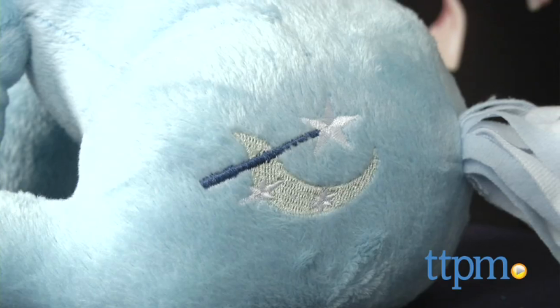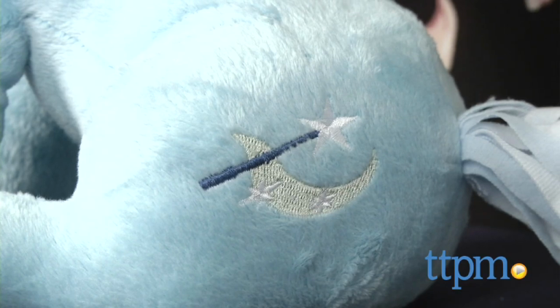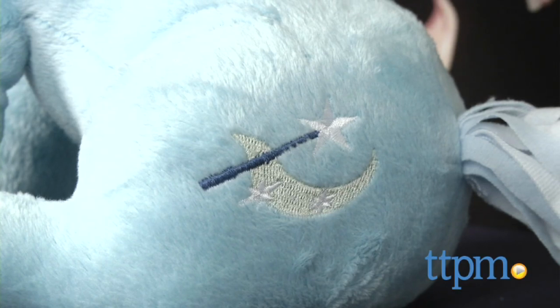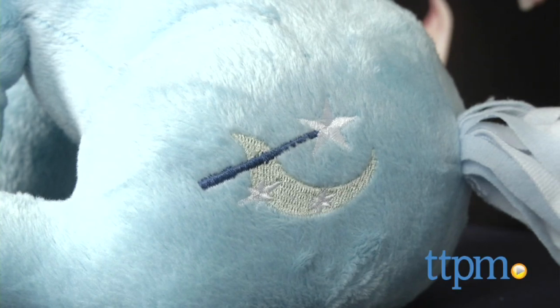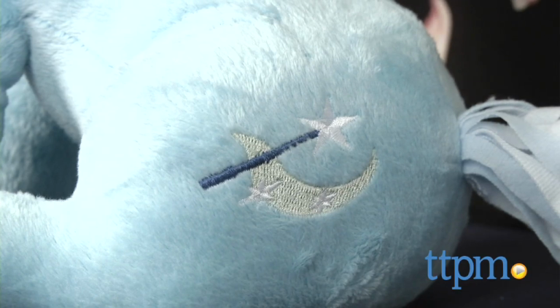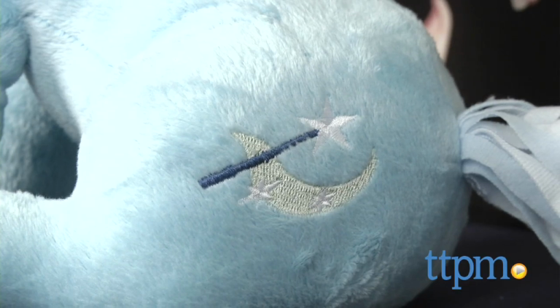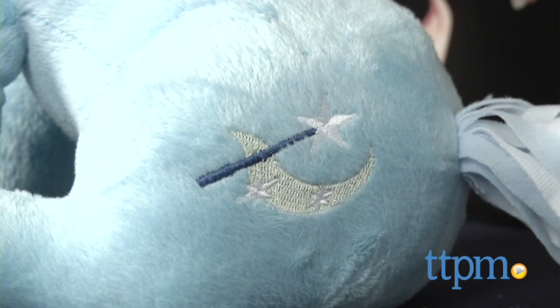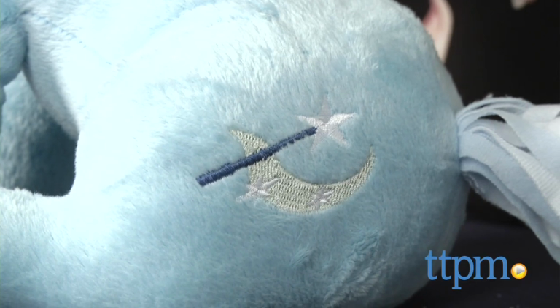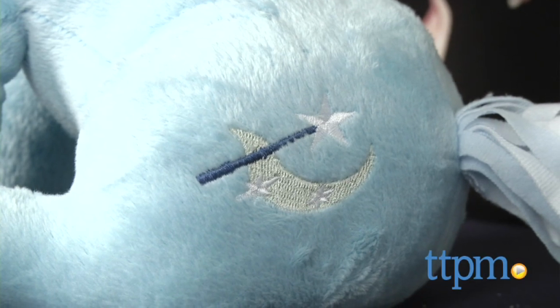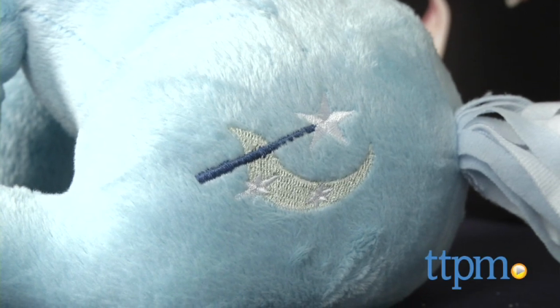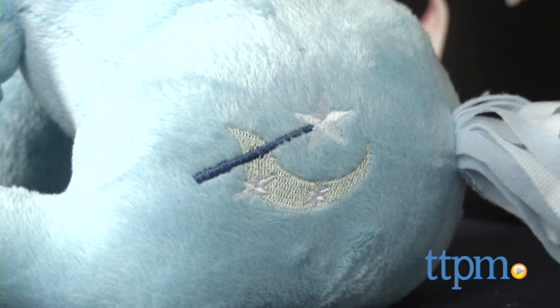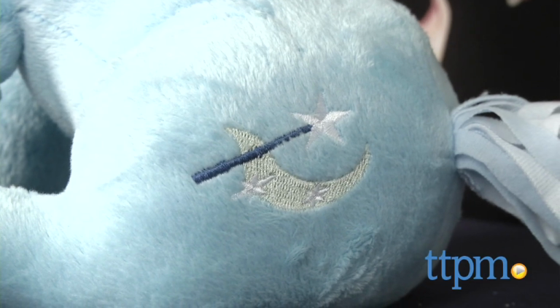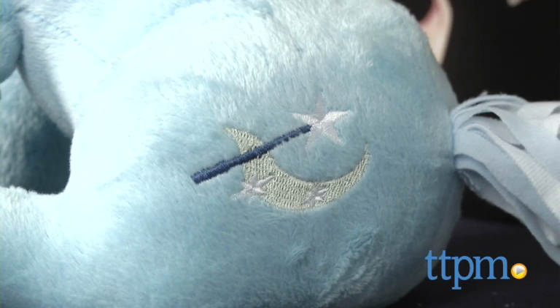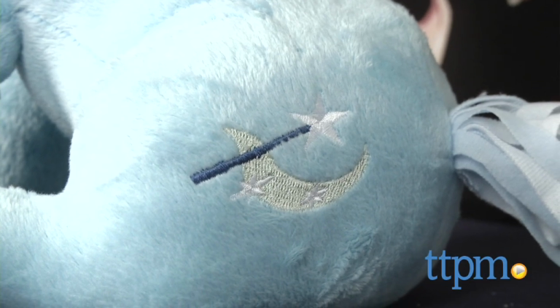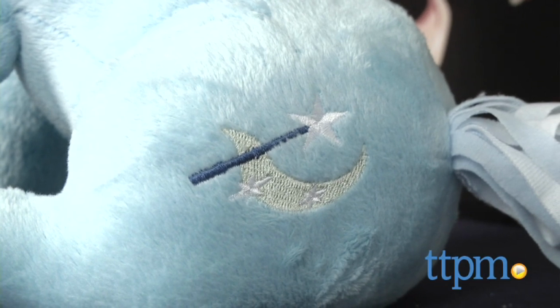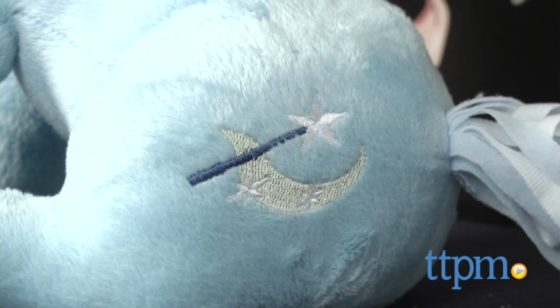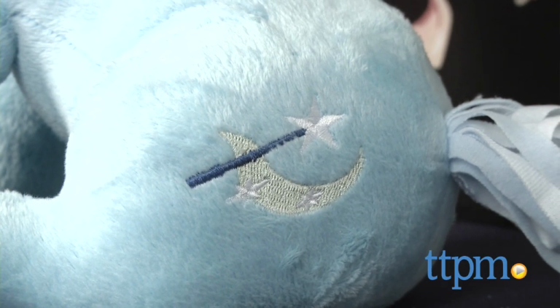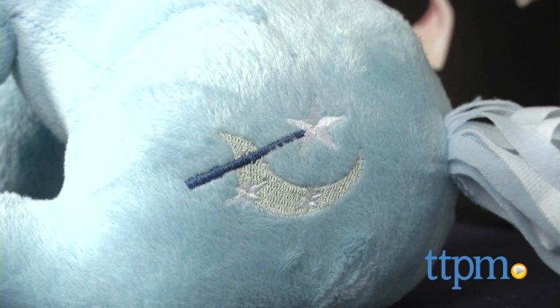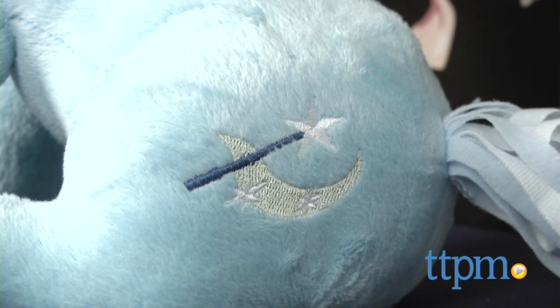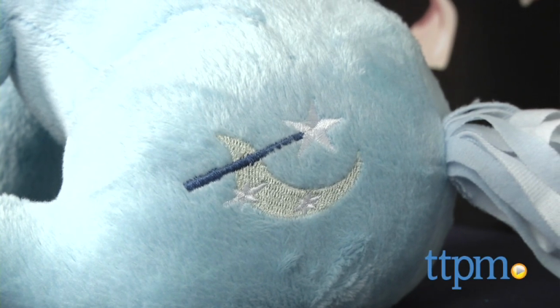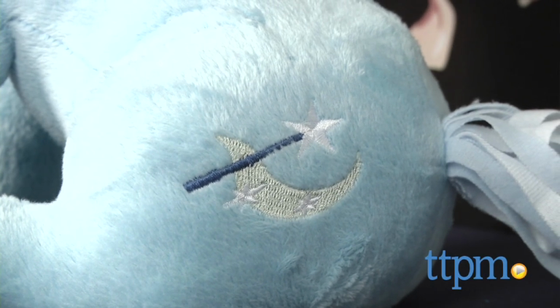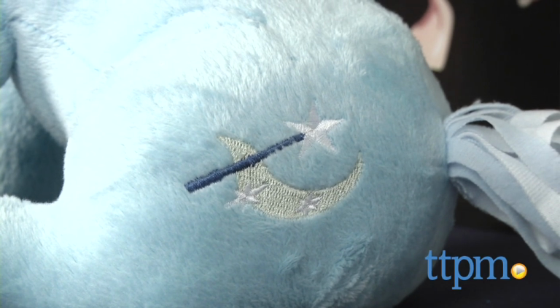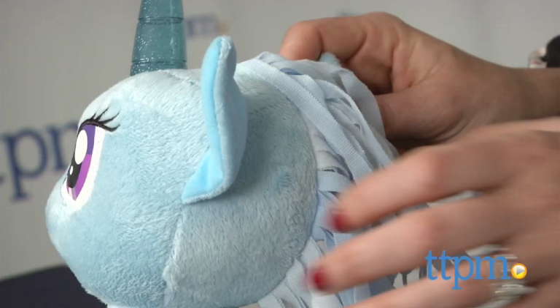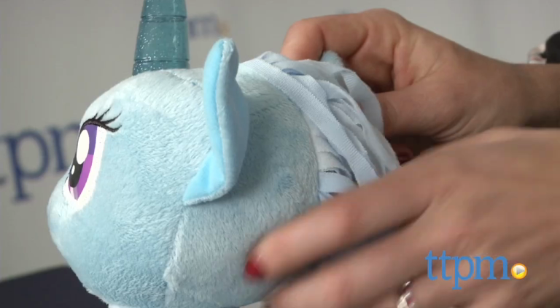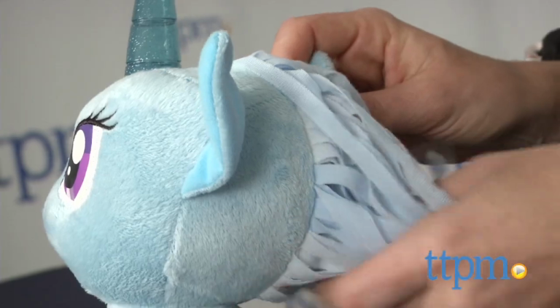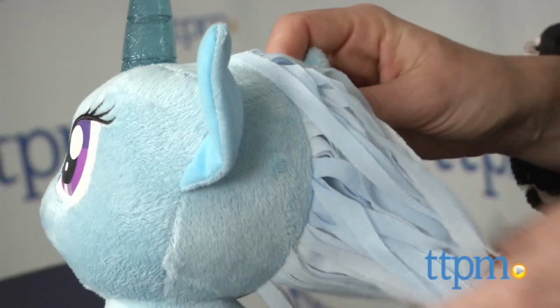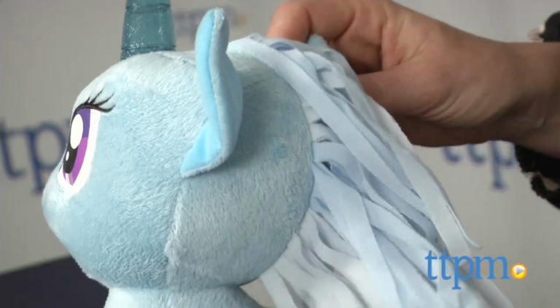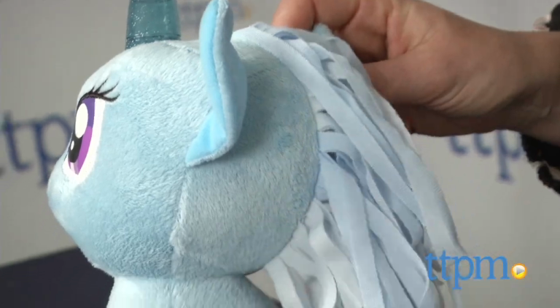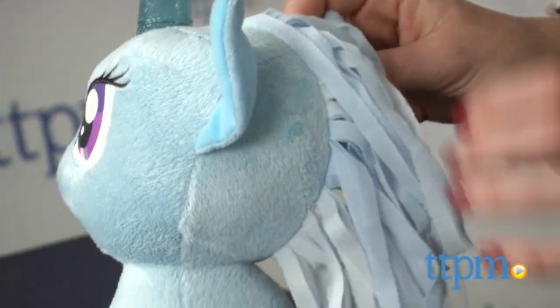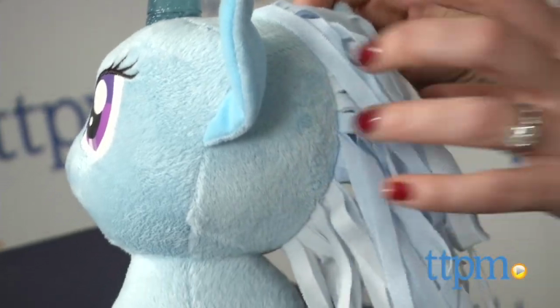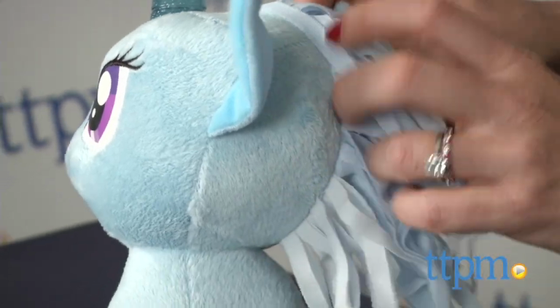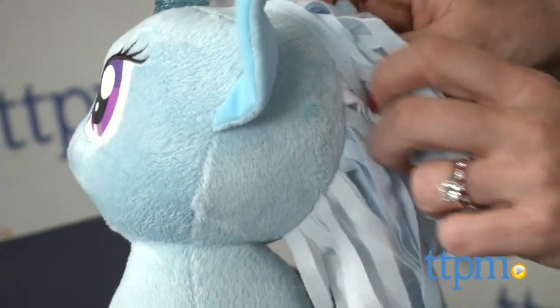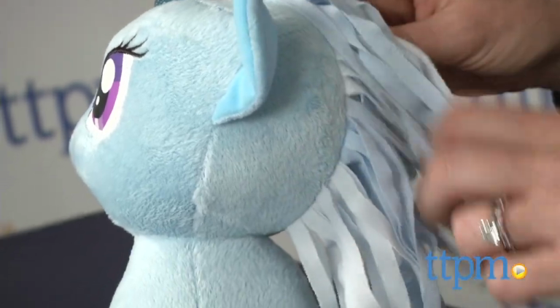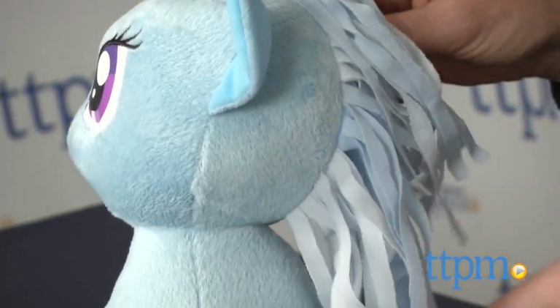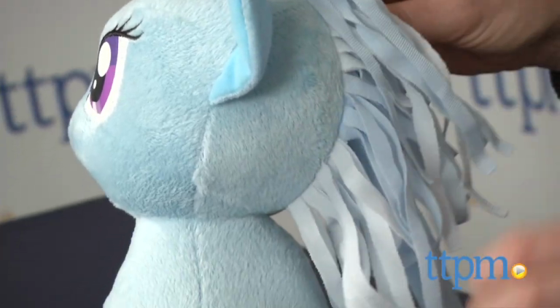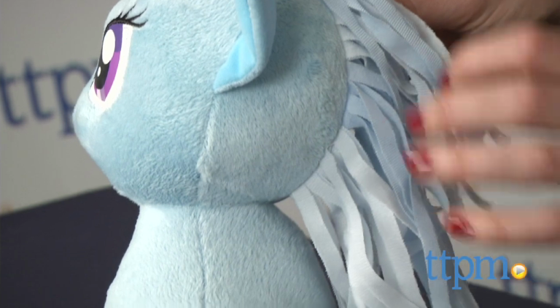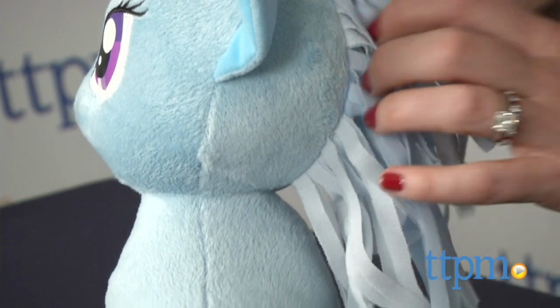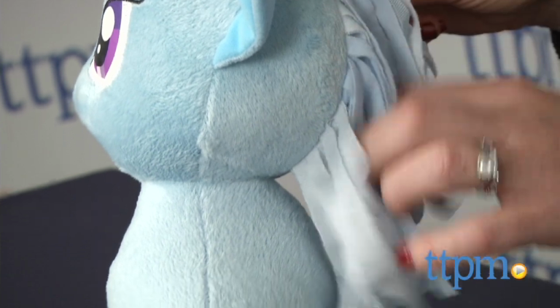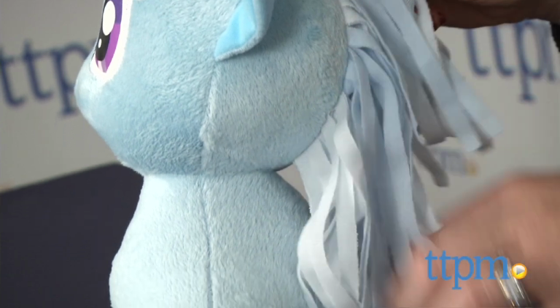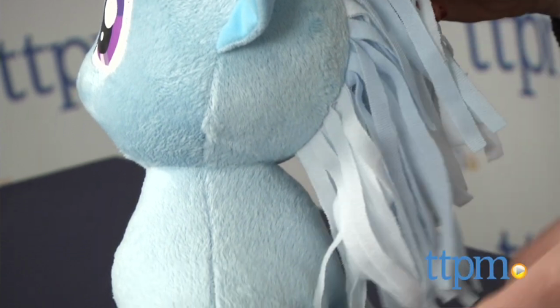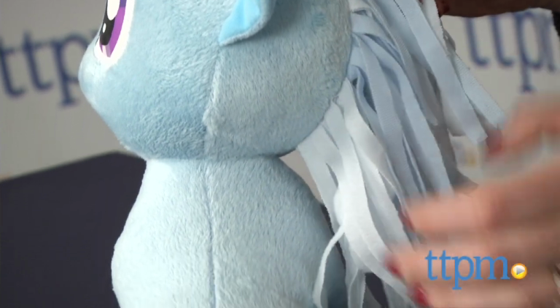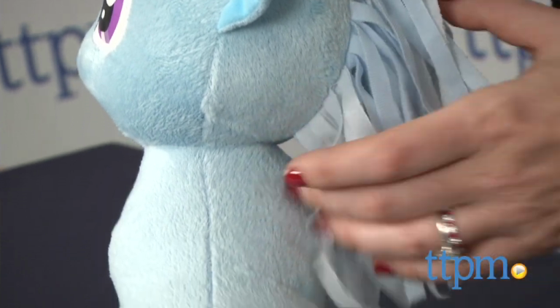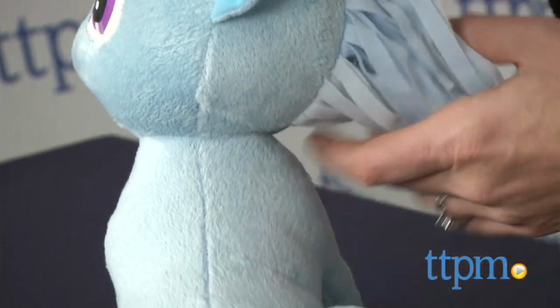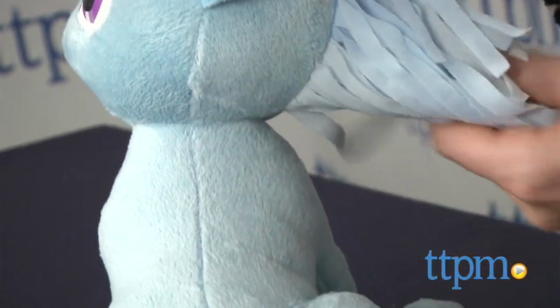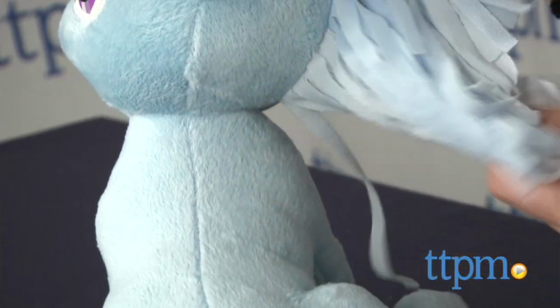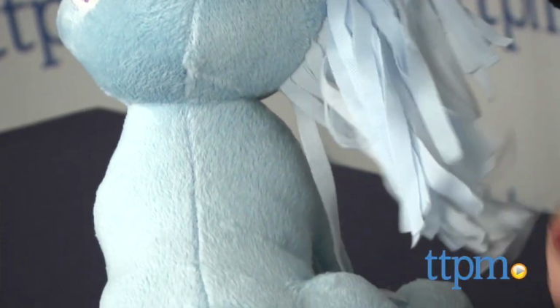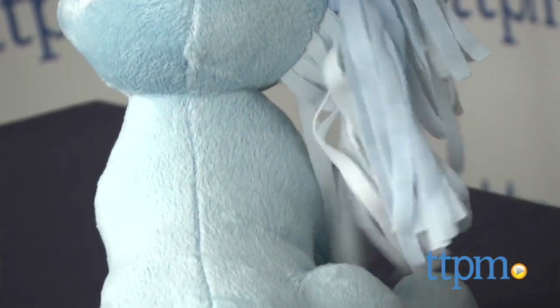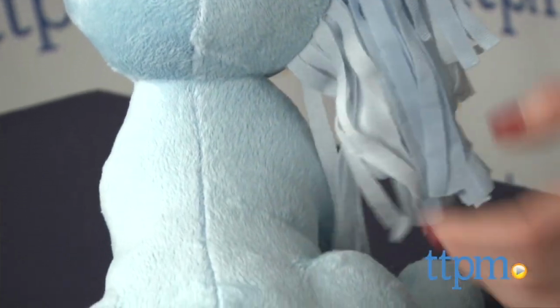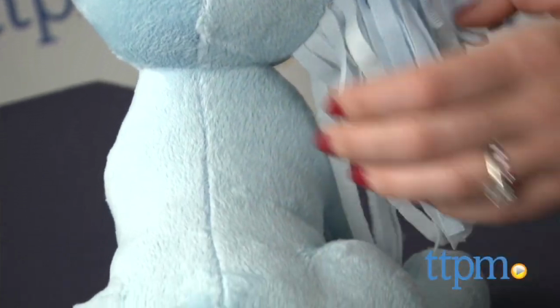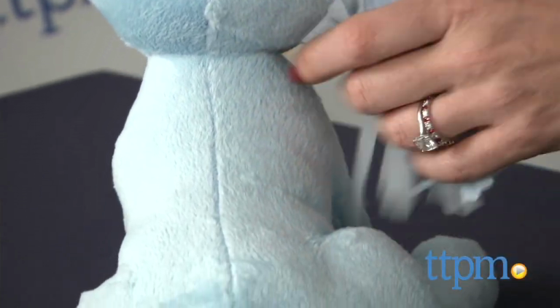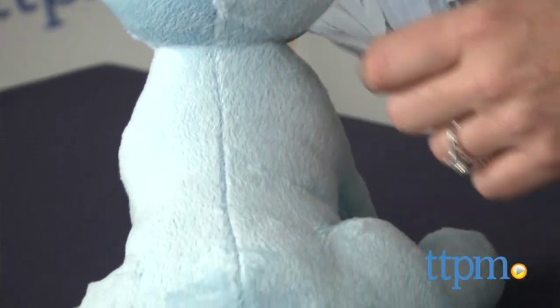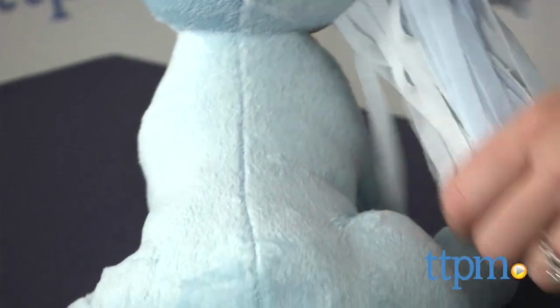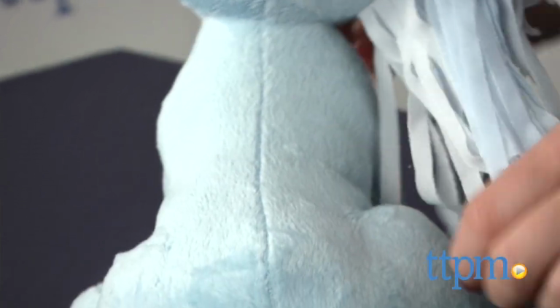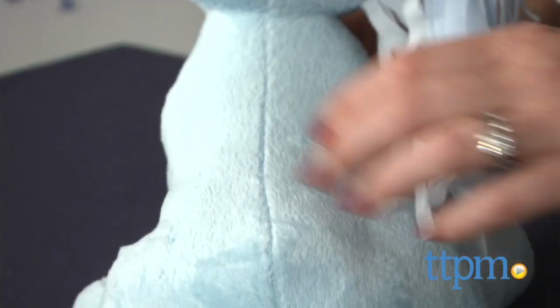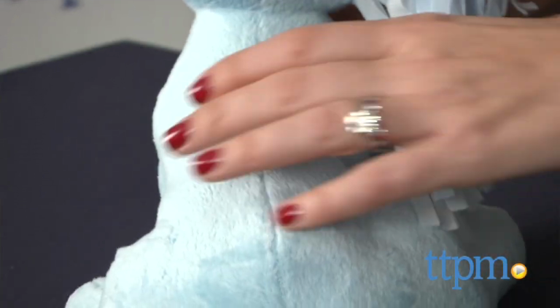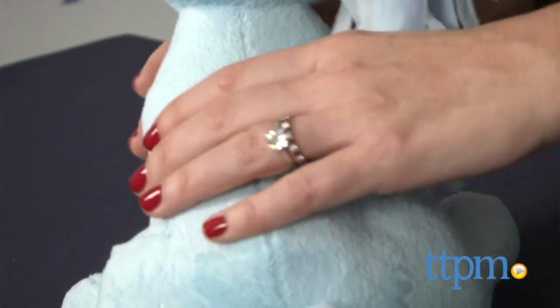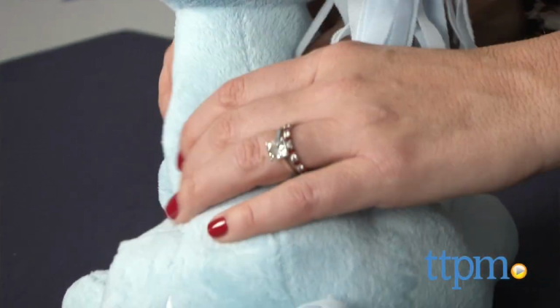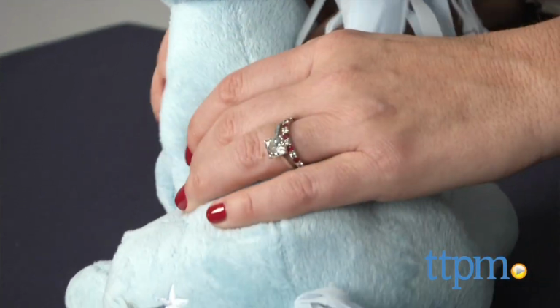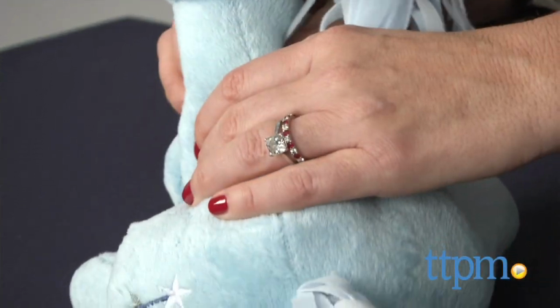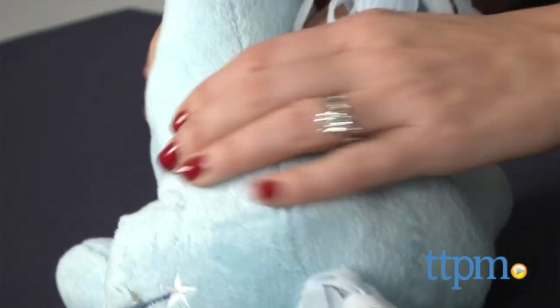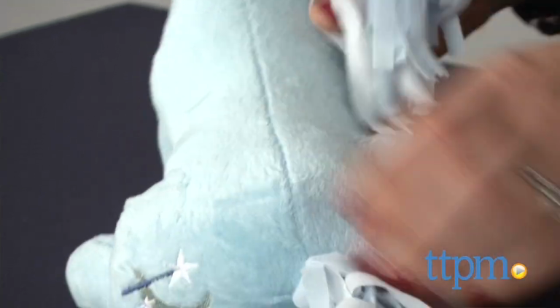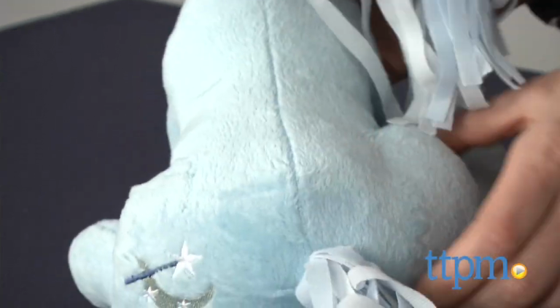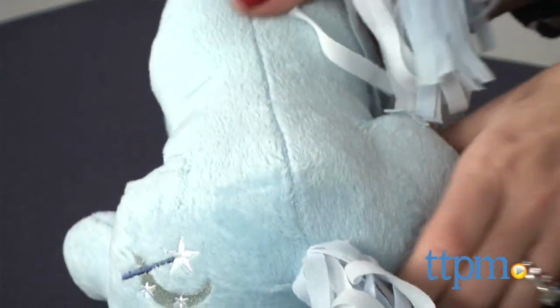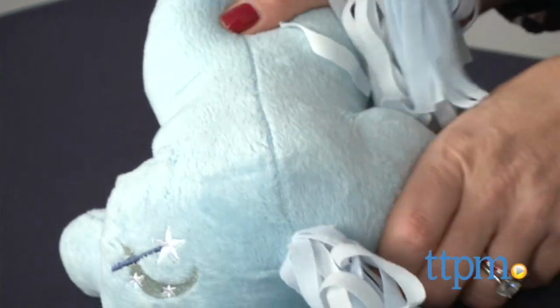Her signature wand and fairy dust cutie mark are embroidered, as are her facial features. She has a soft, felt-like mane and tail.